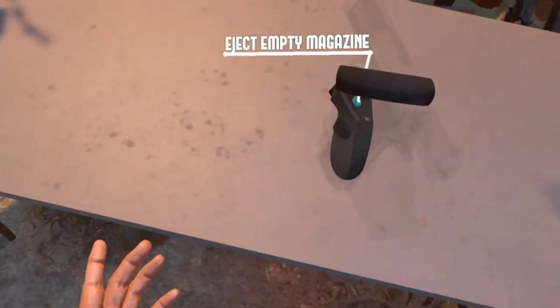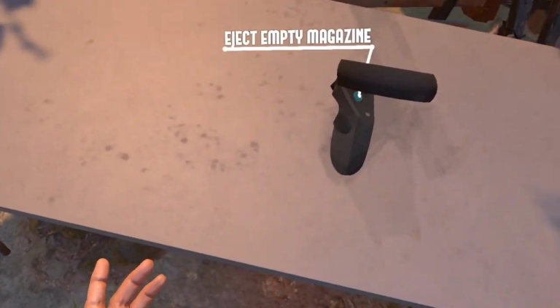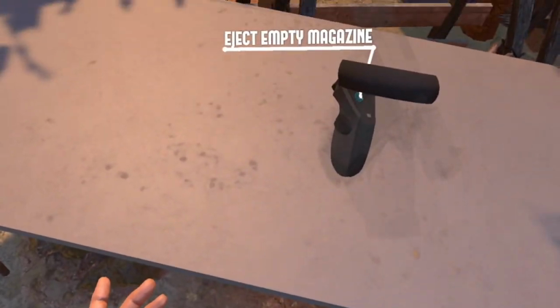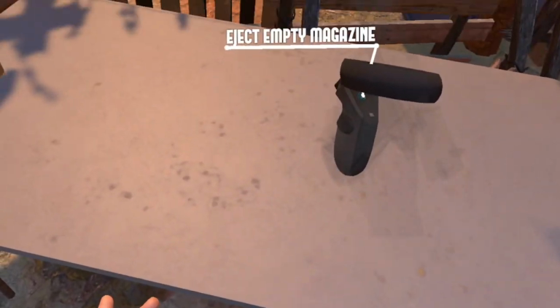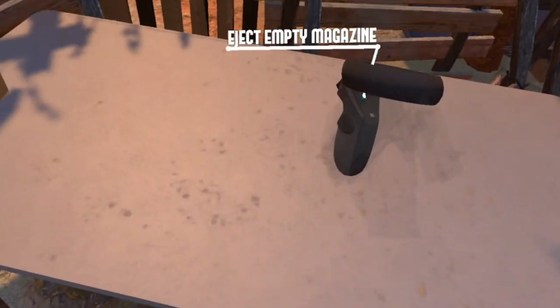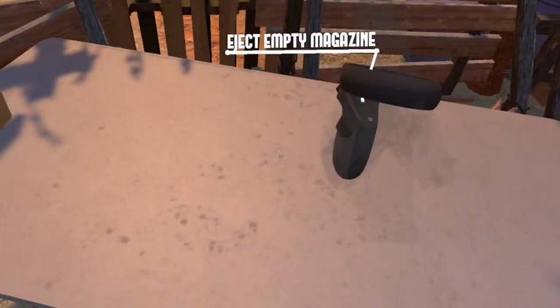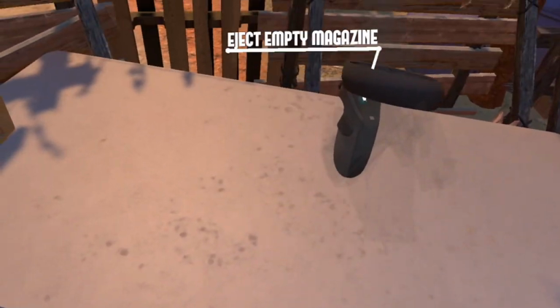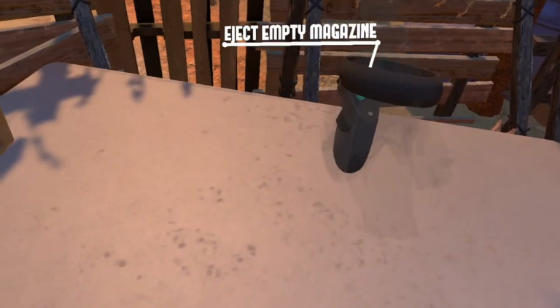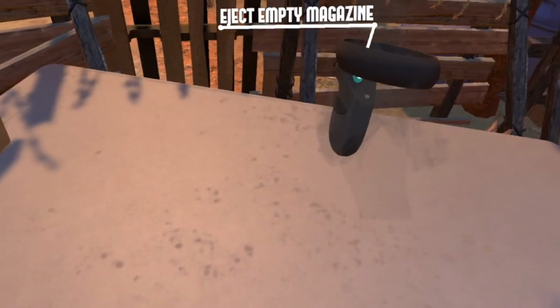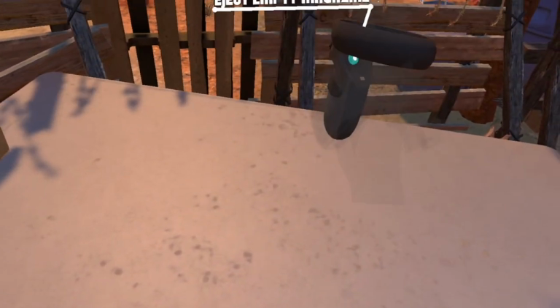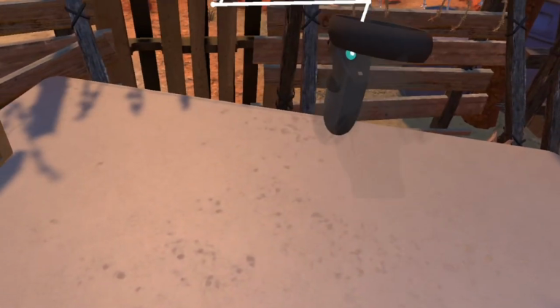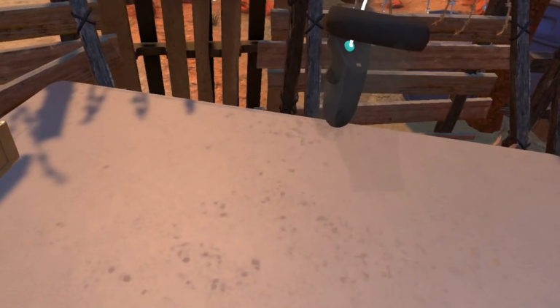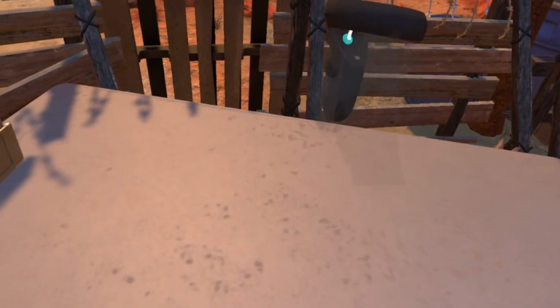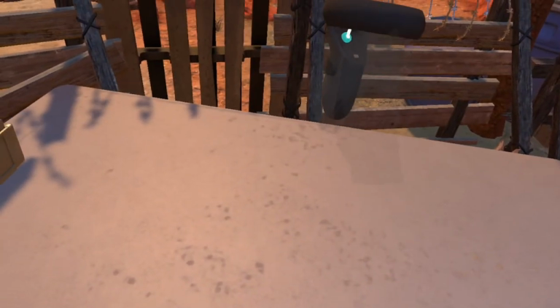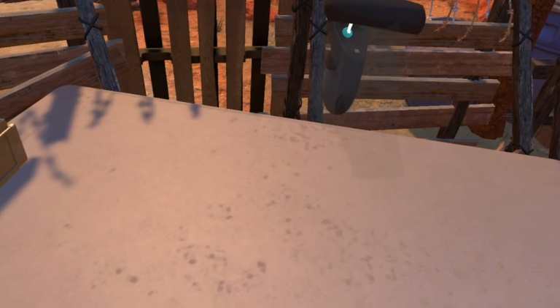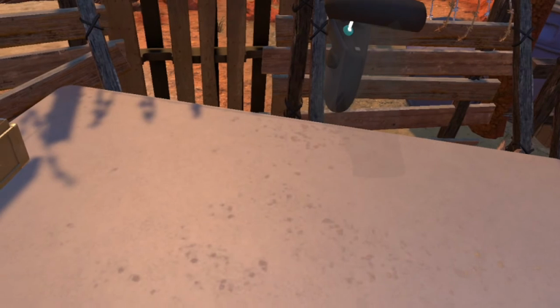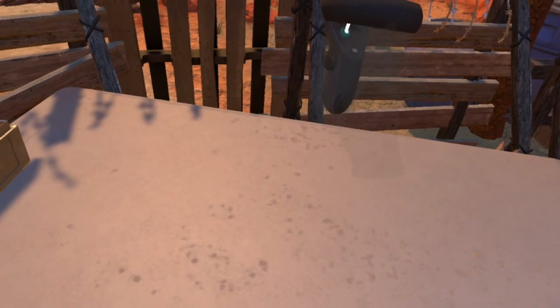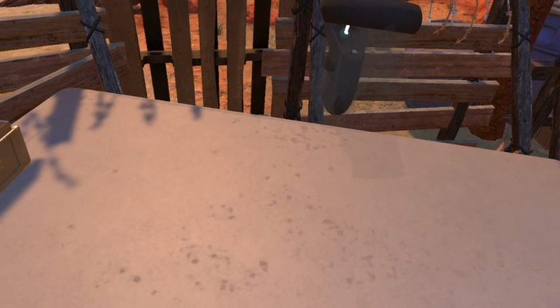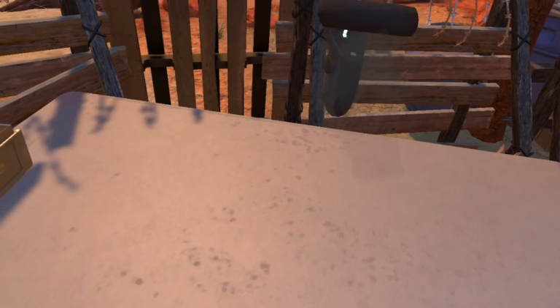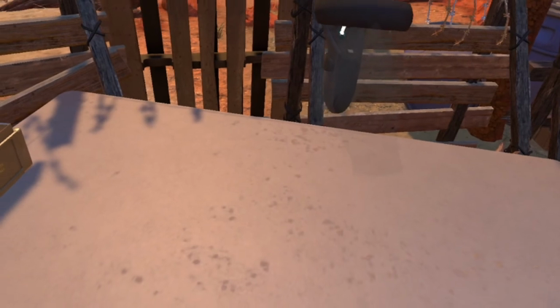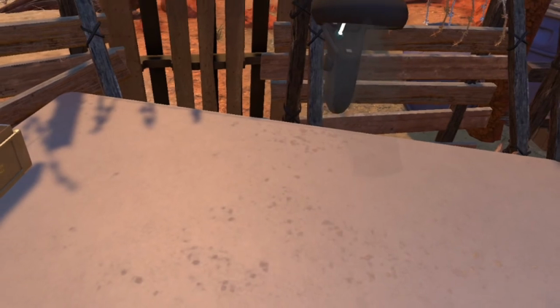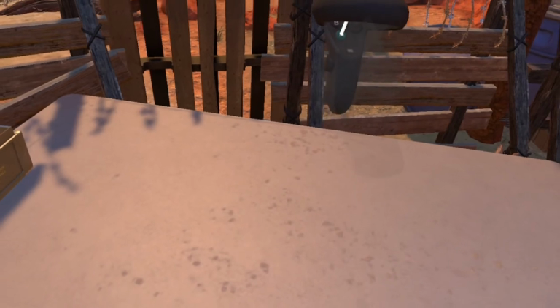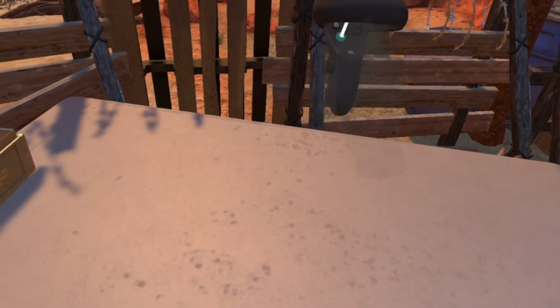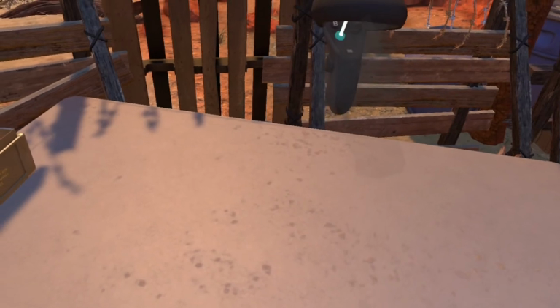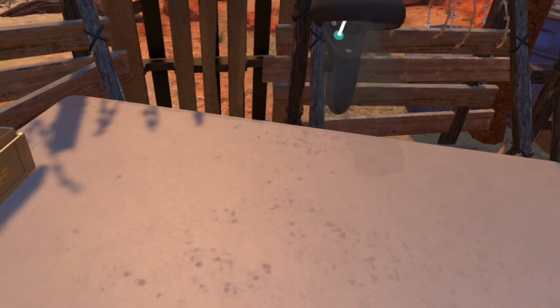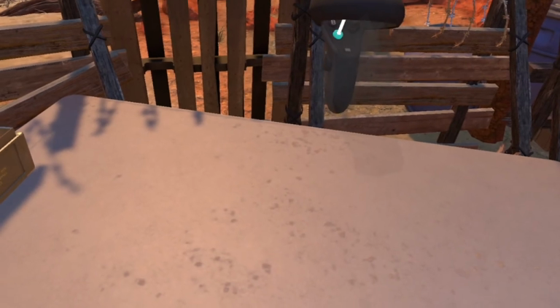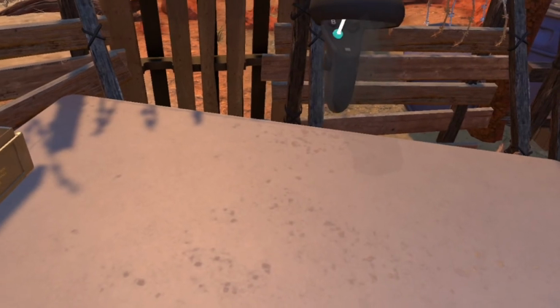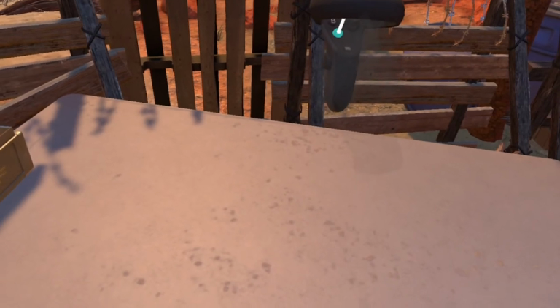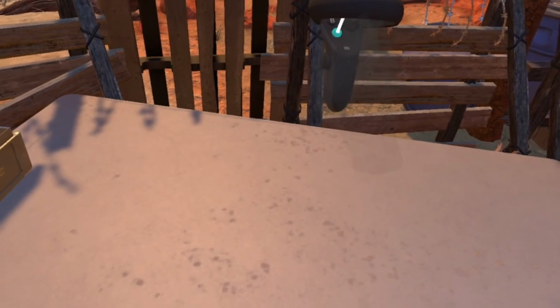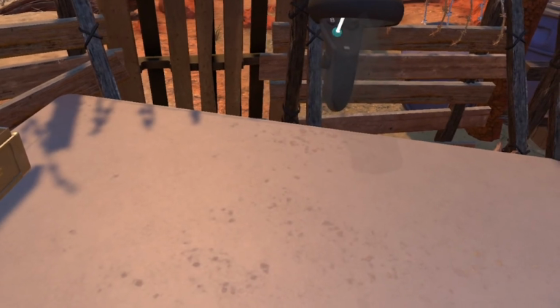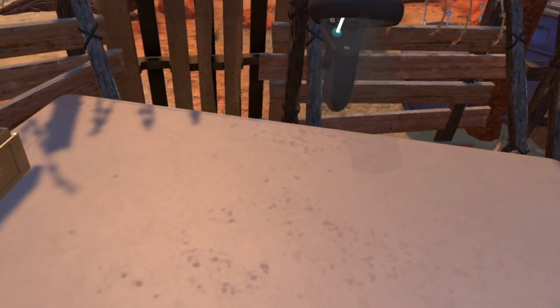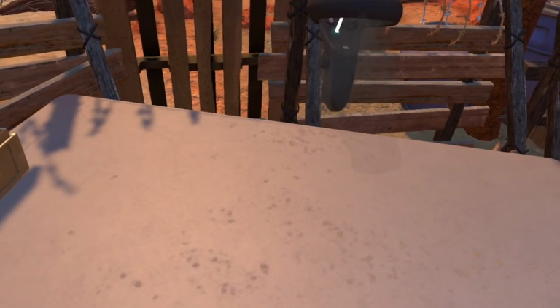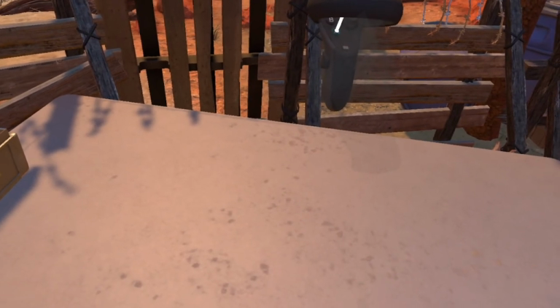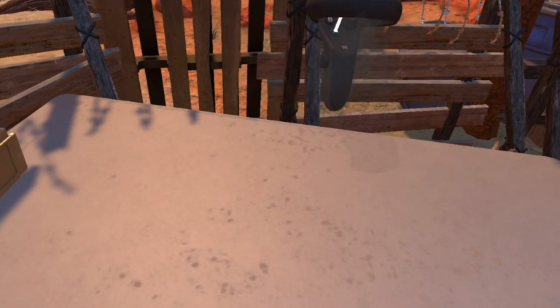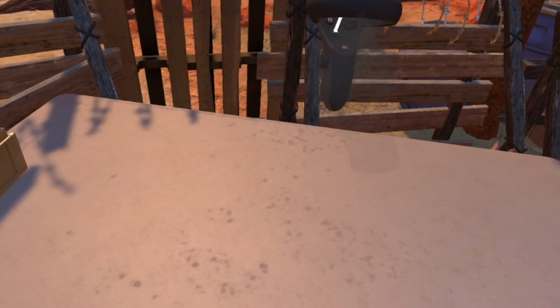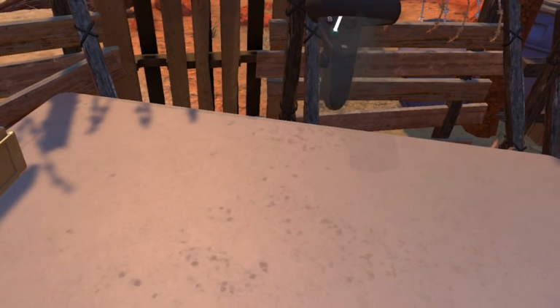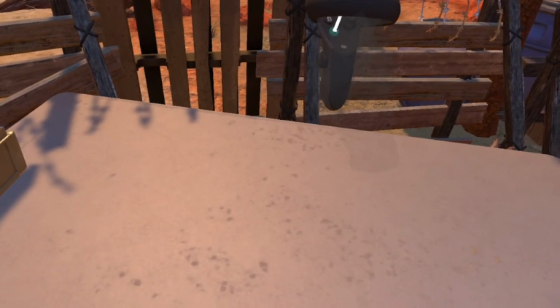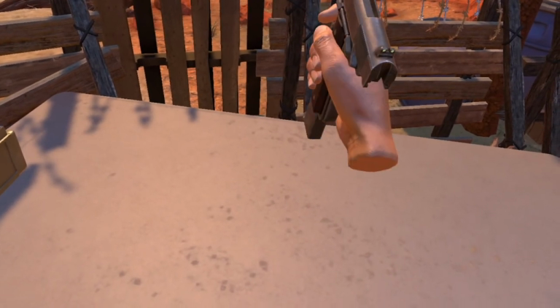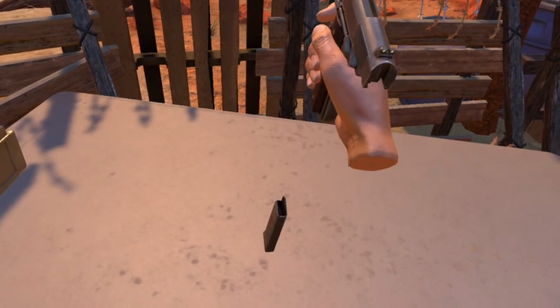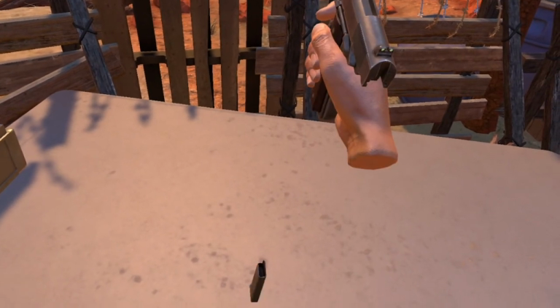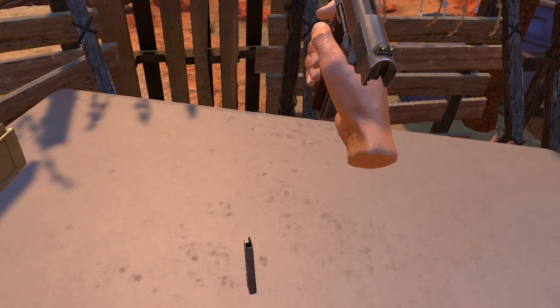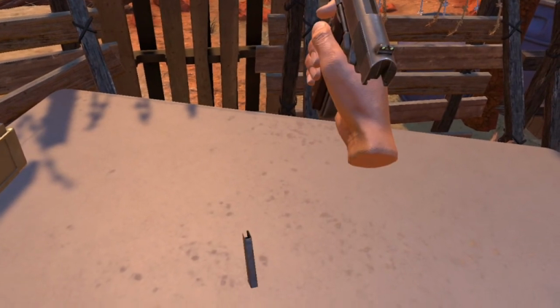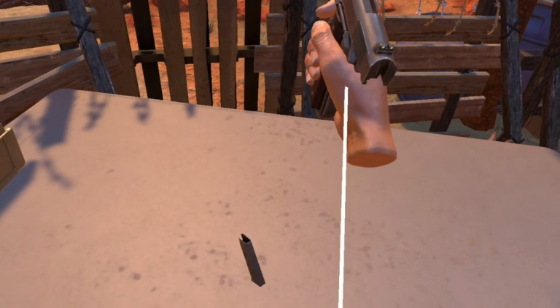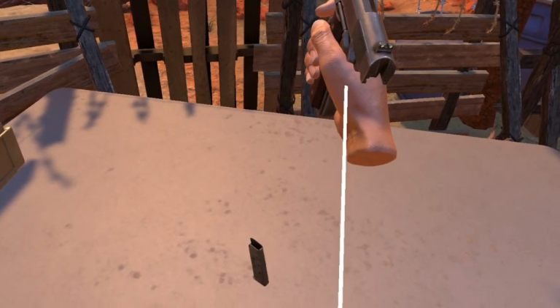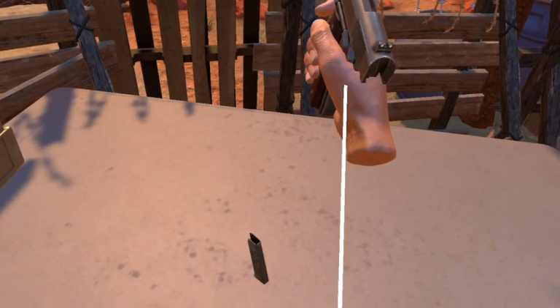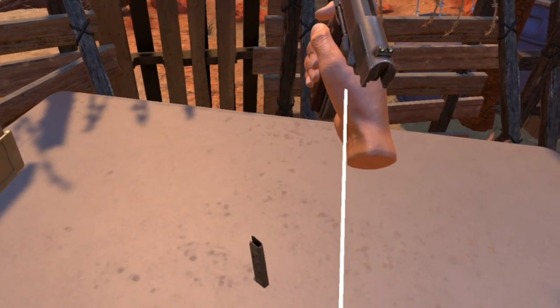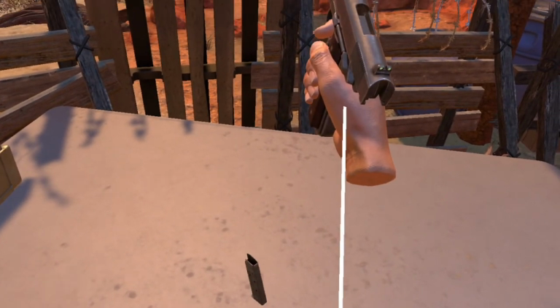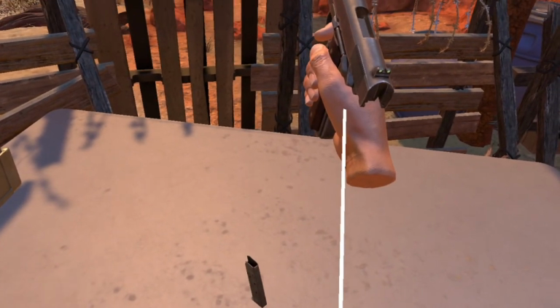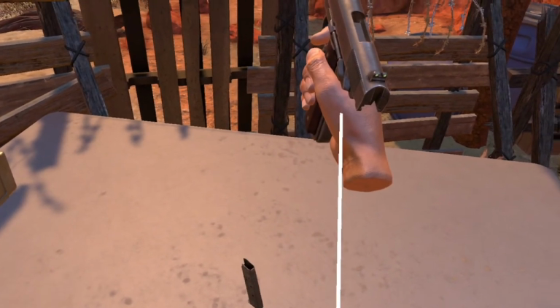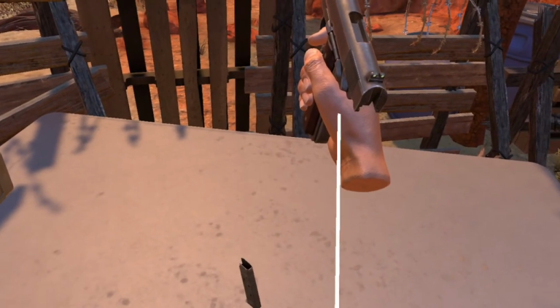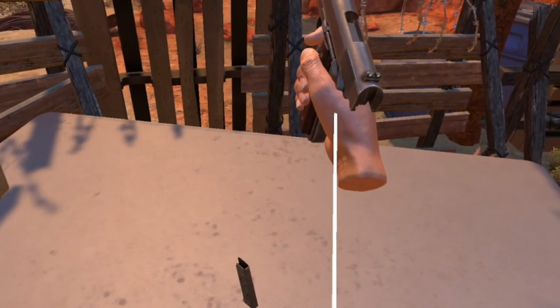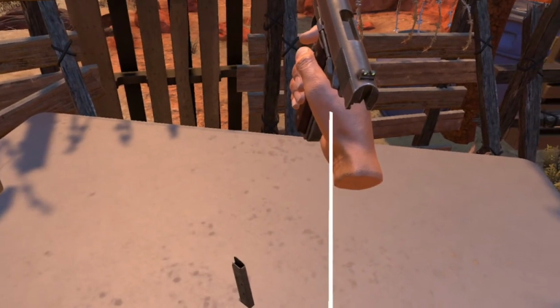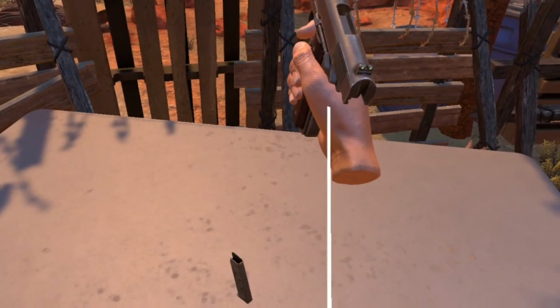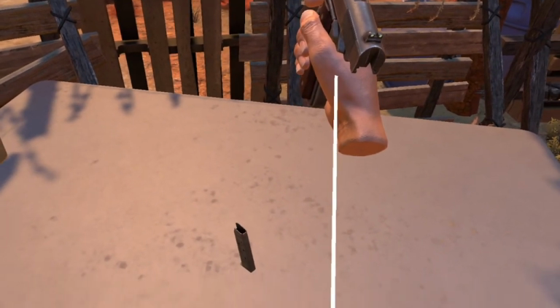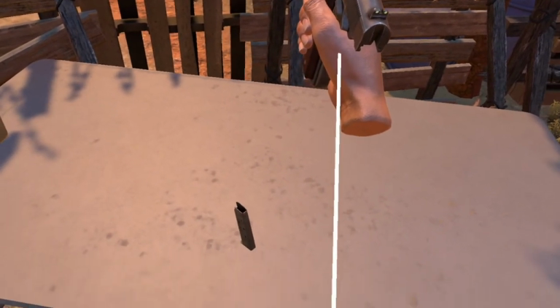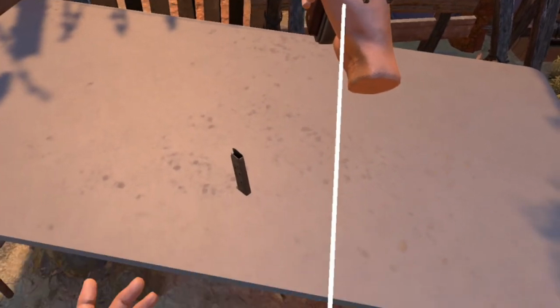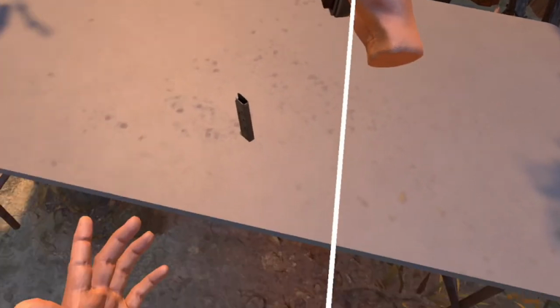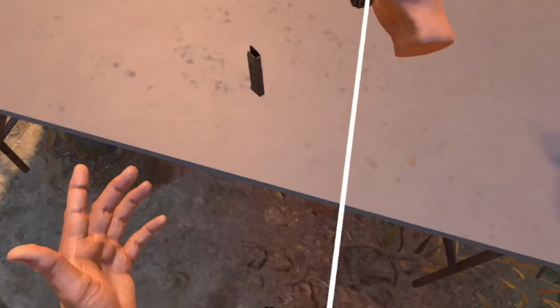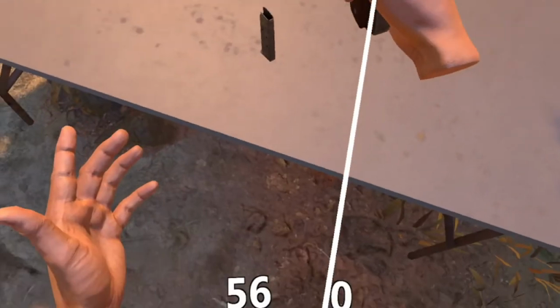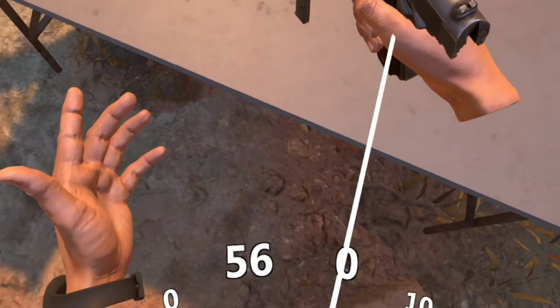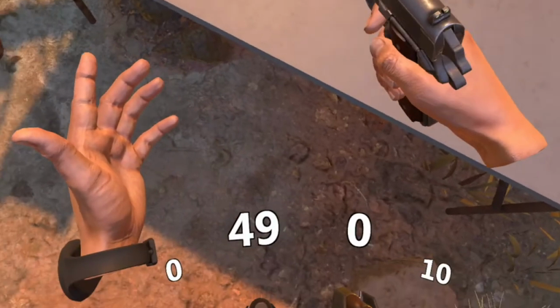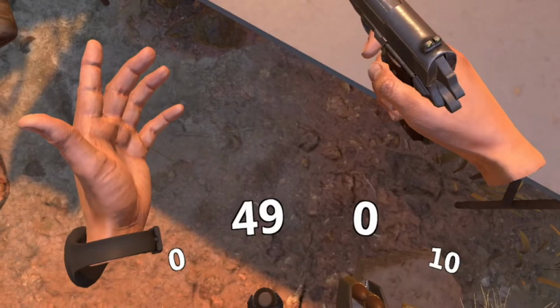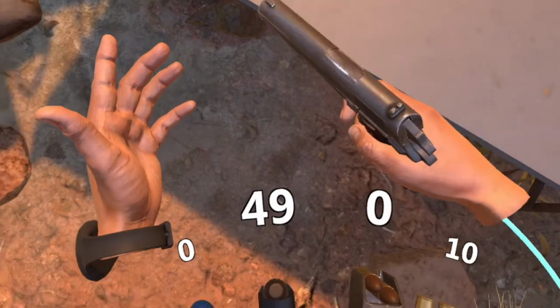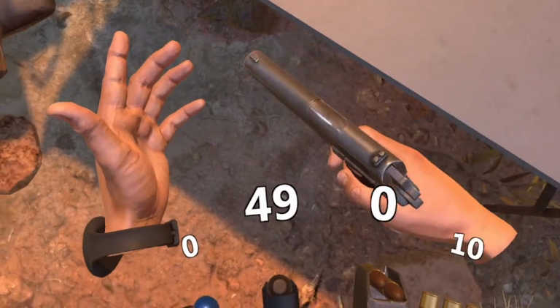When you're out of ammo, press the A button to eject the empty cartridge. Bring your gun to your ammo belt to reload.